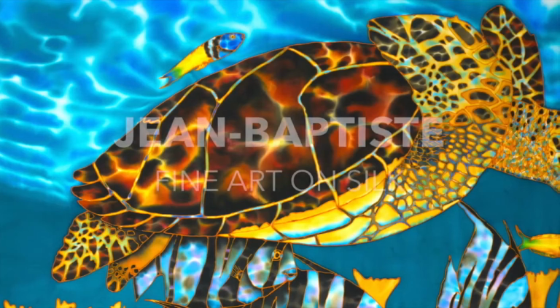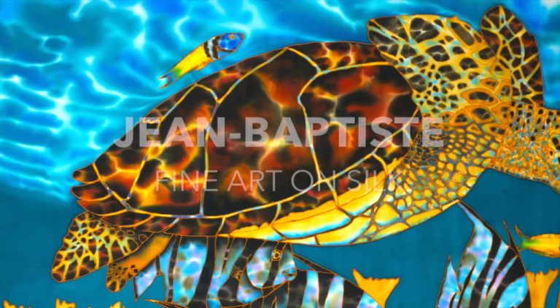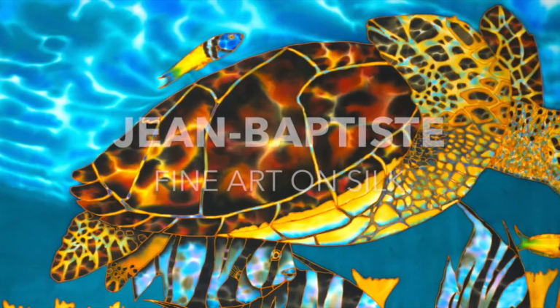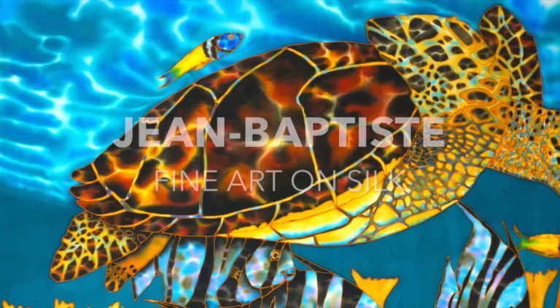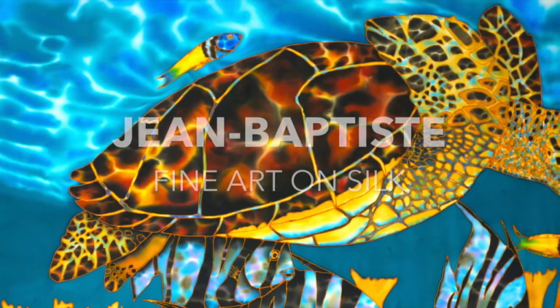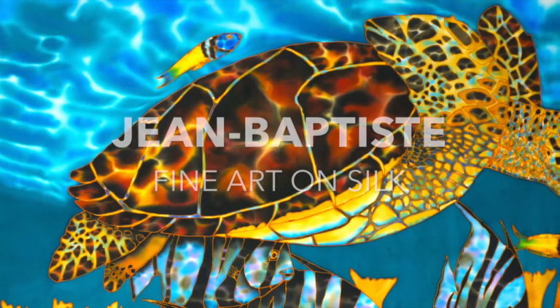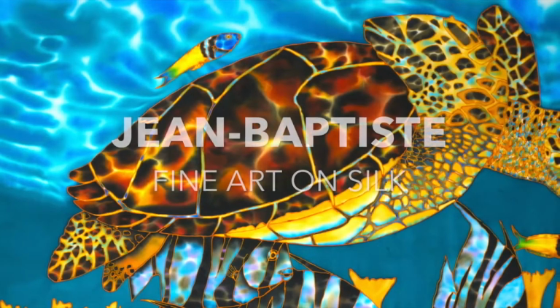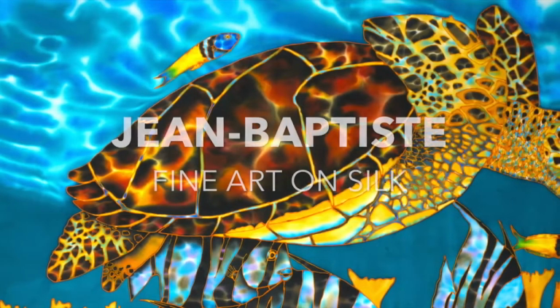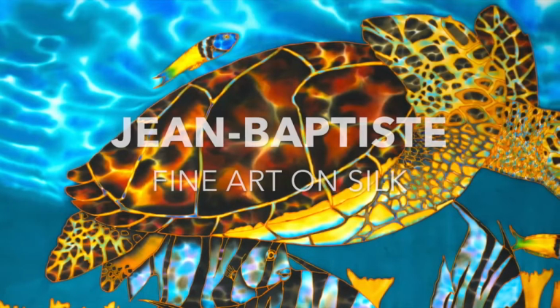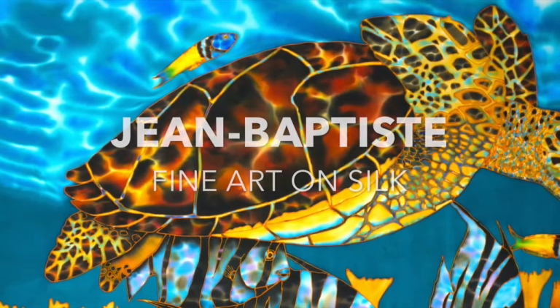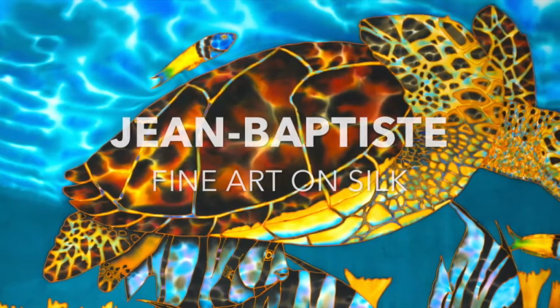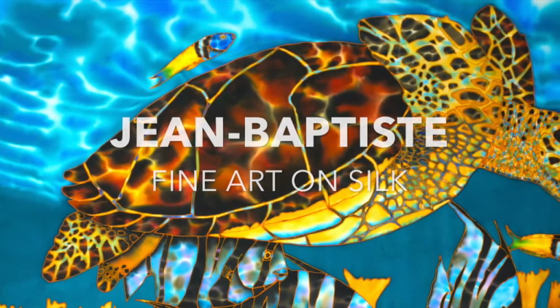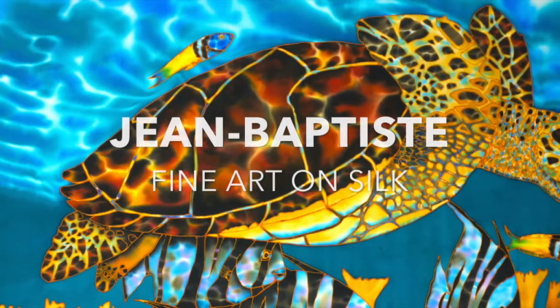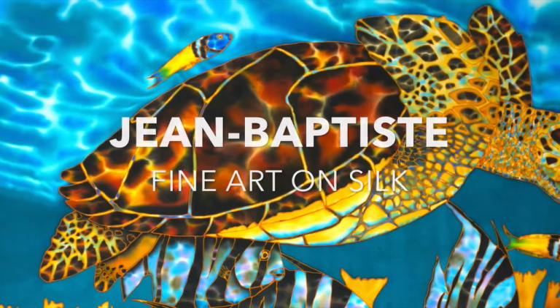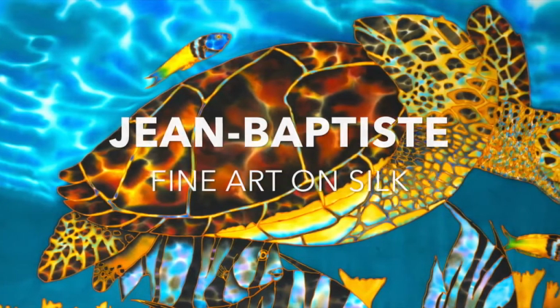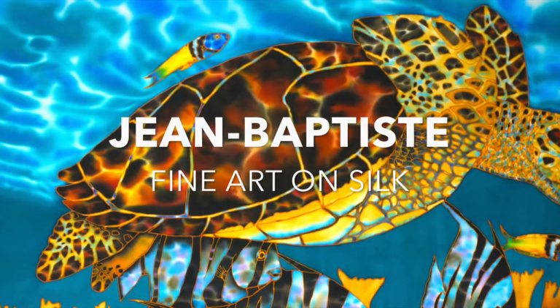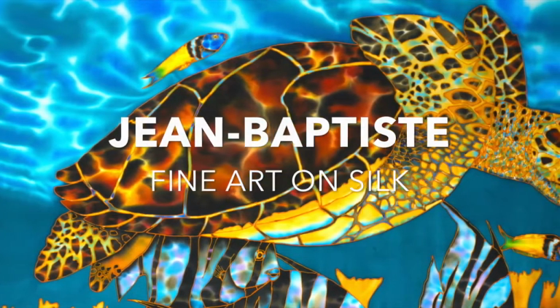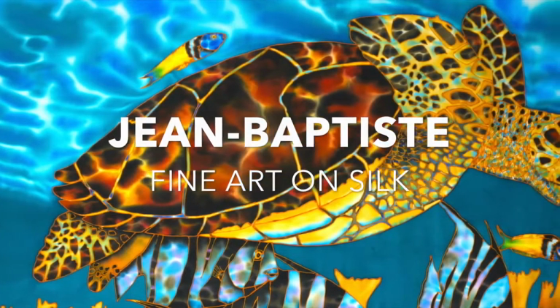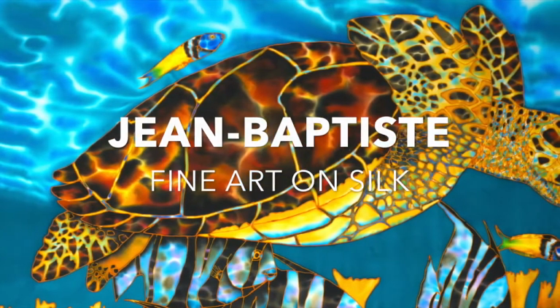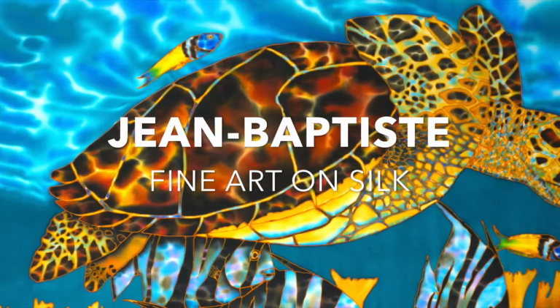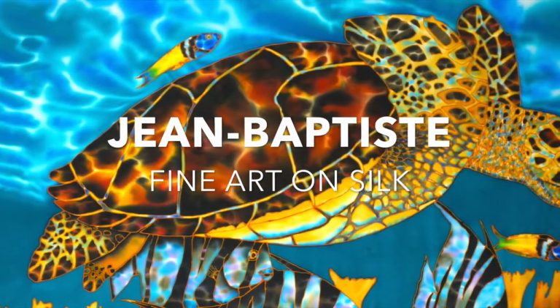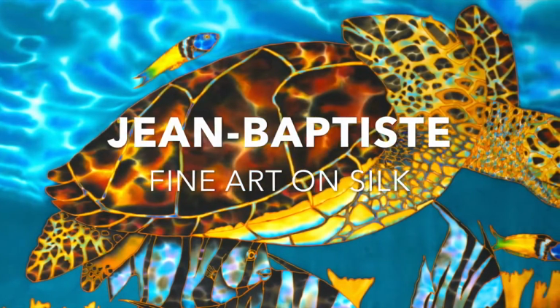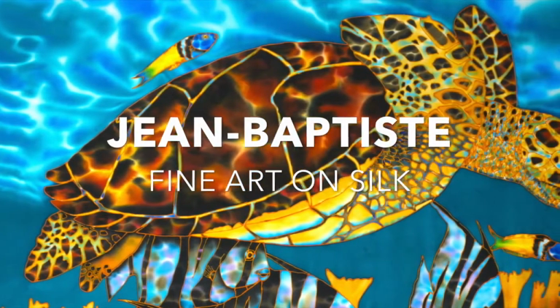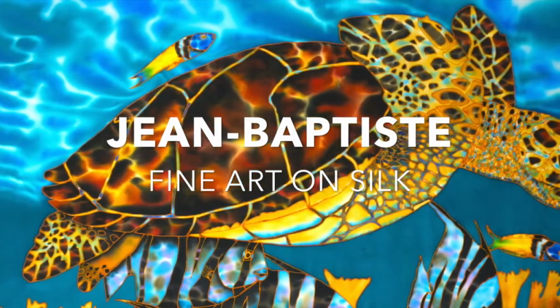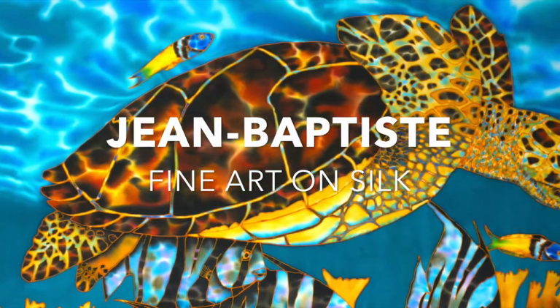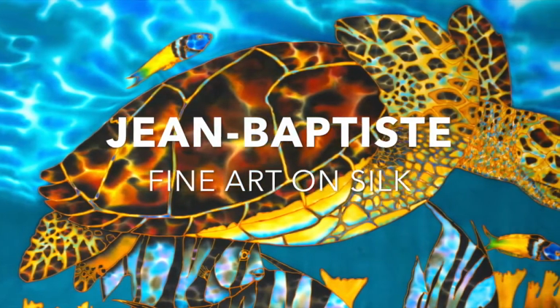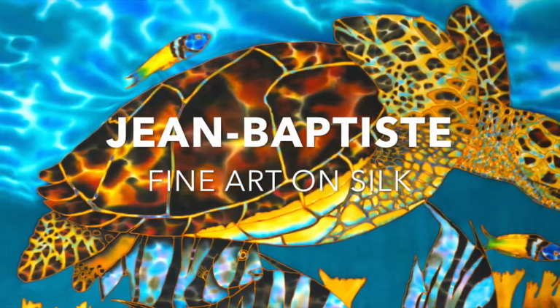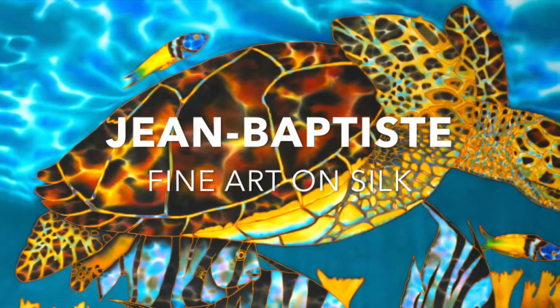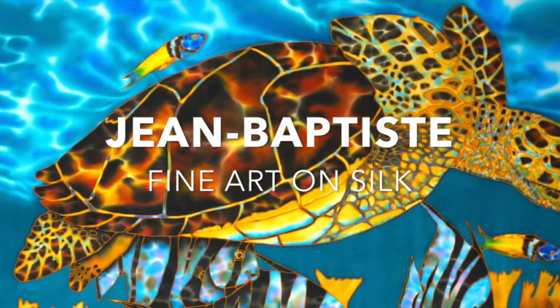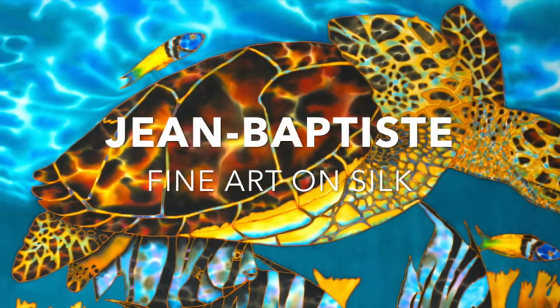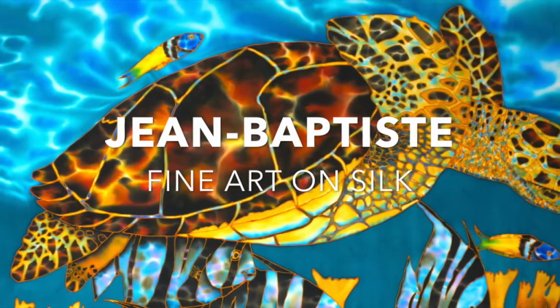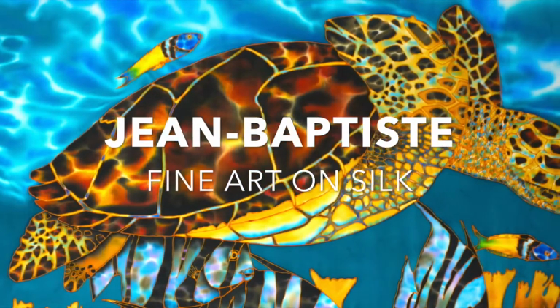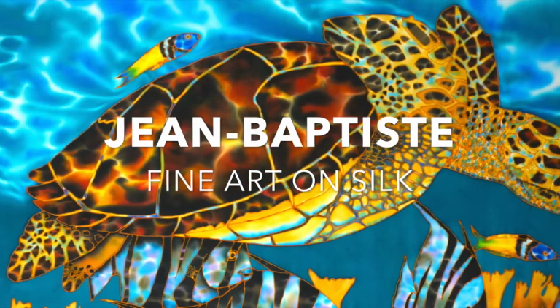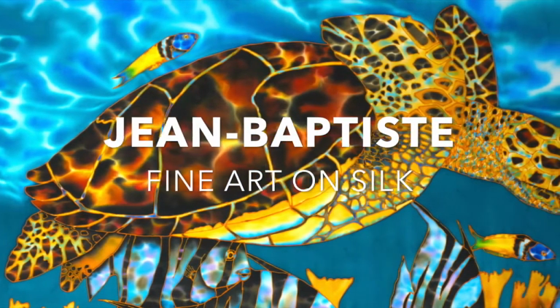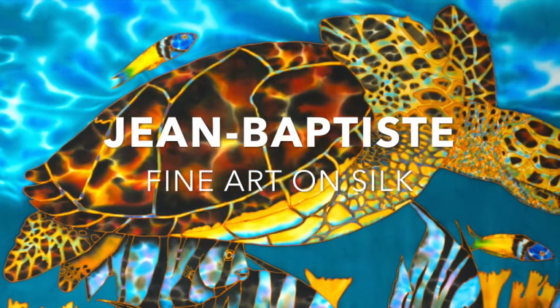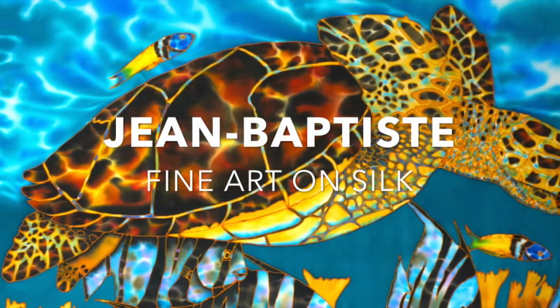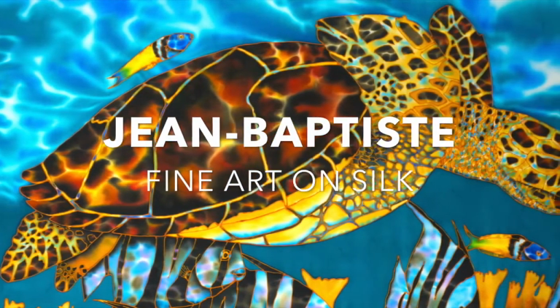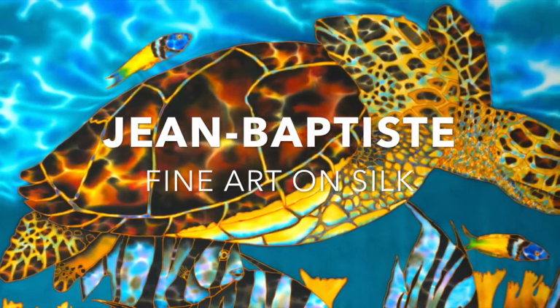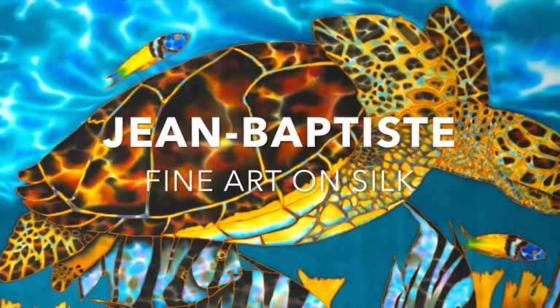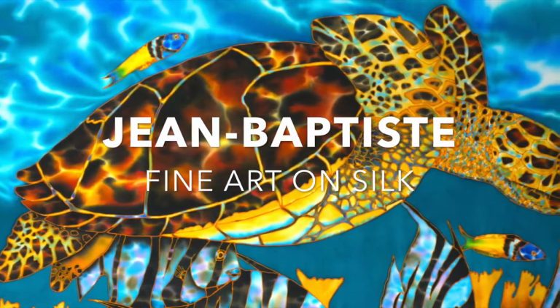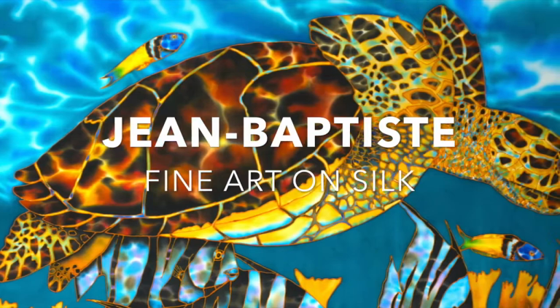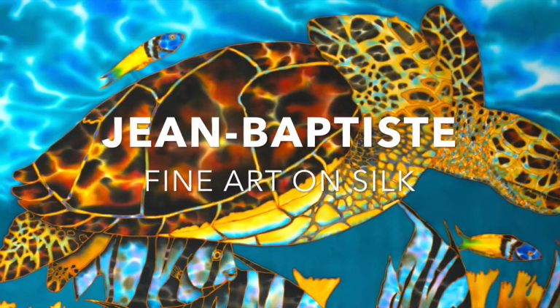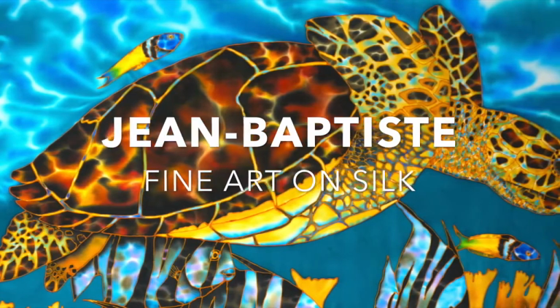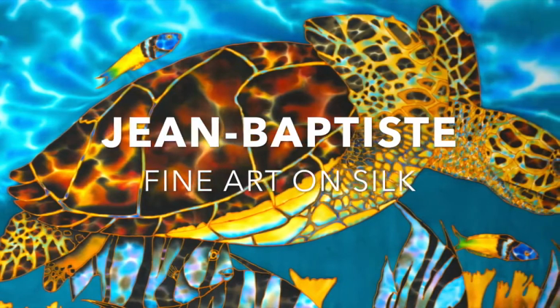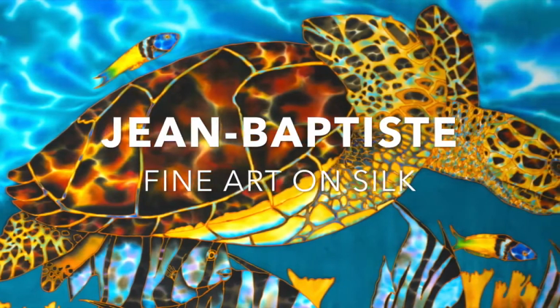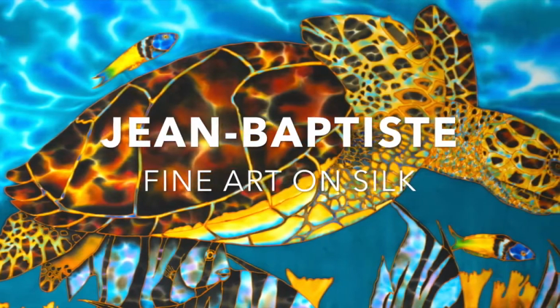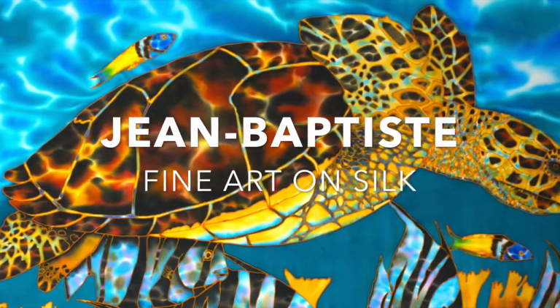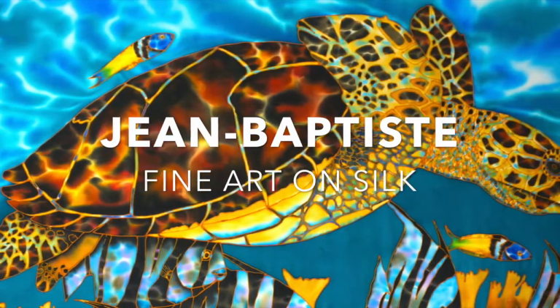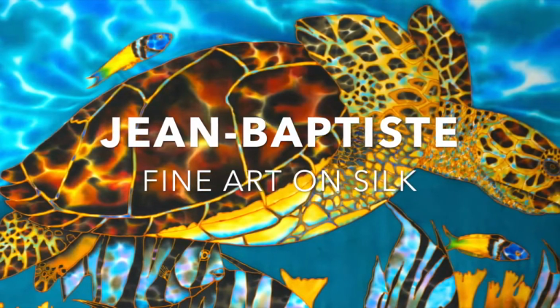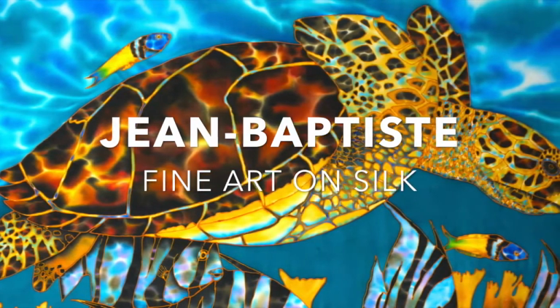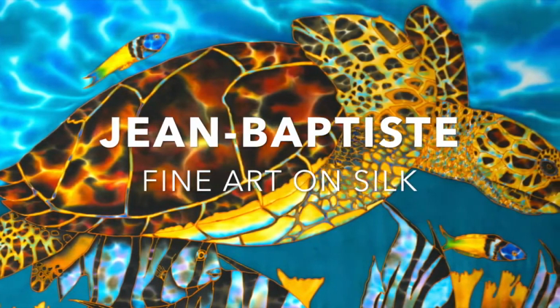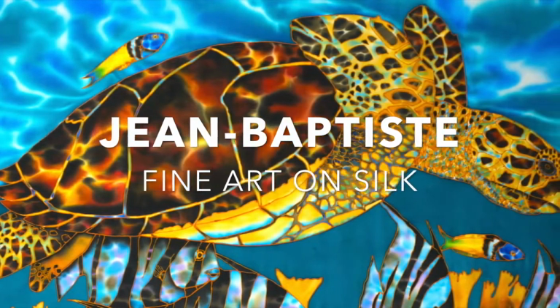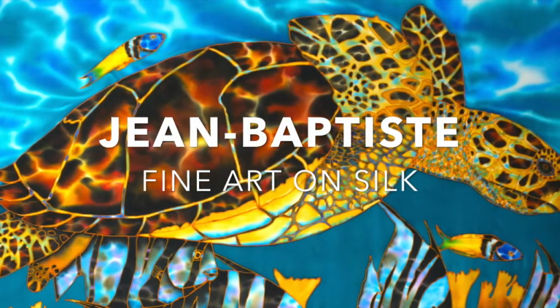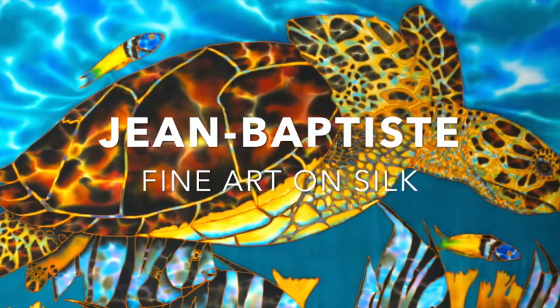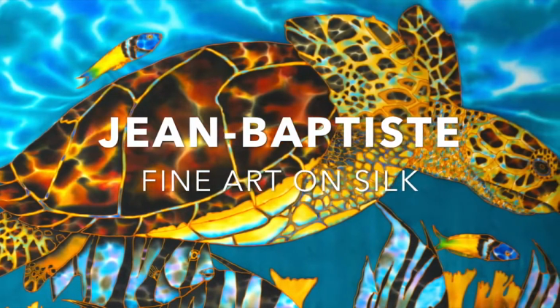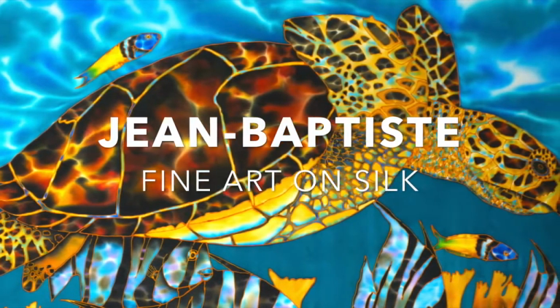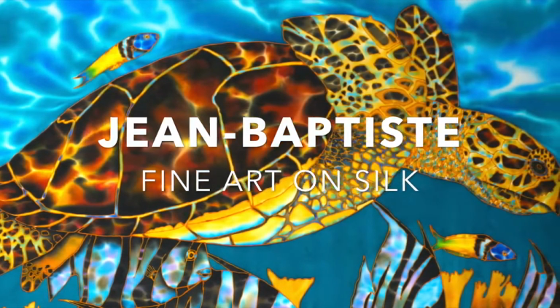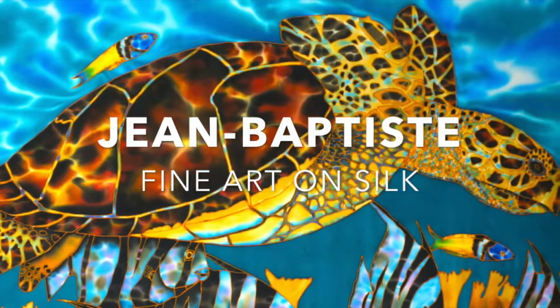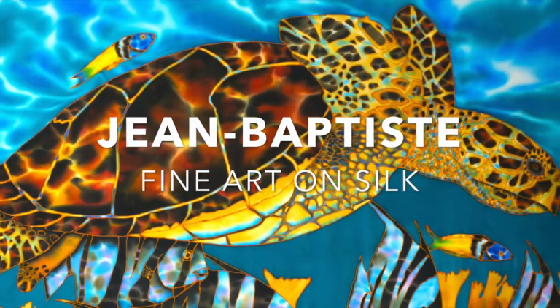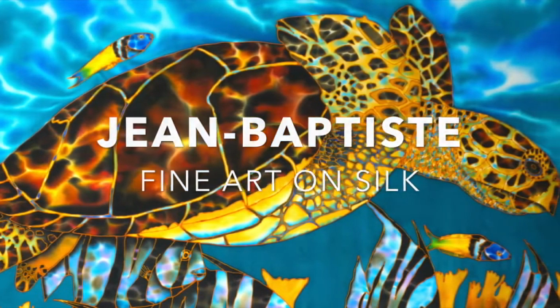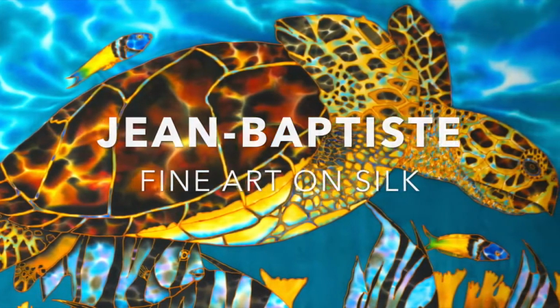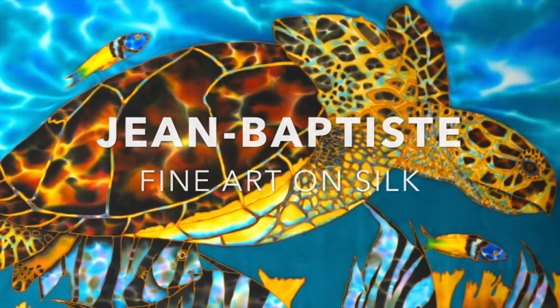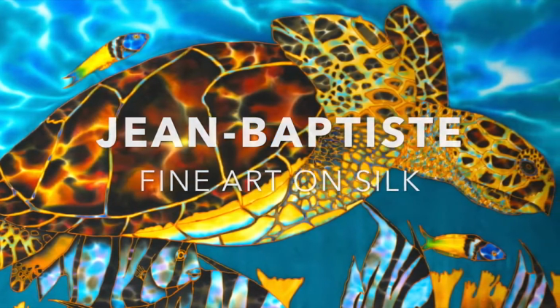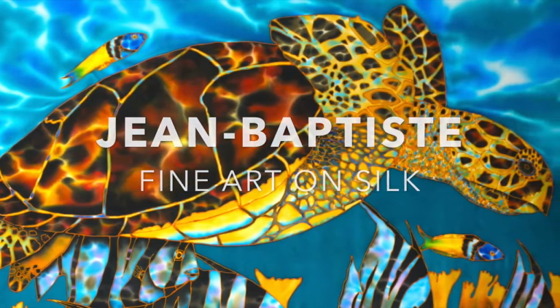Welcome to Jean-Baptiste Fine Art on Silk. In this session, I'm going to be taking you through my creative journey from start to finish.